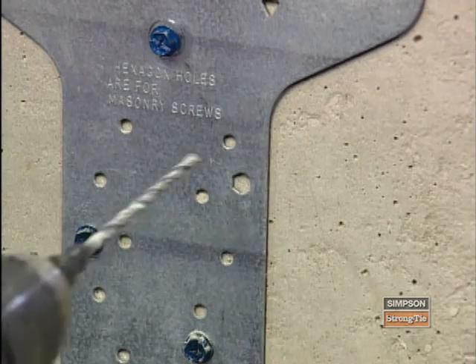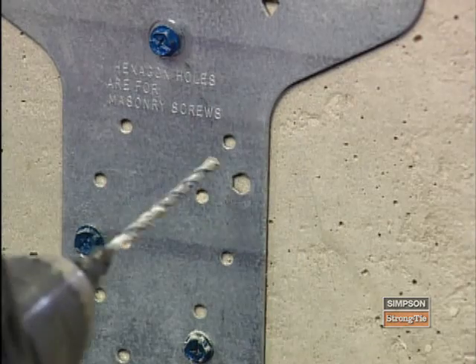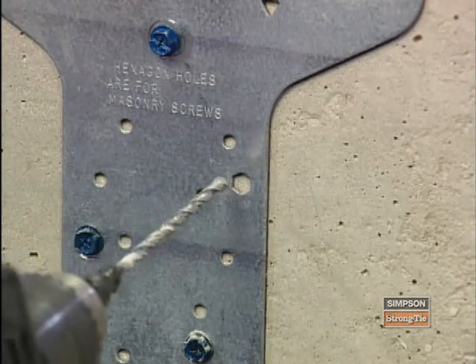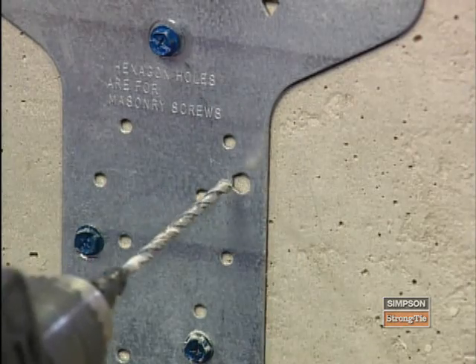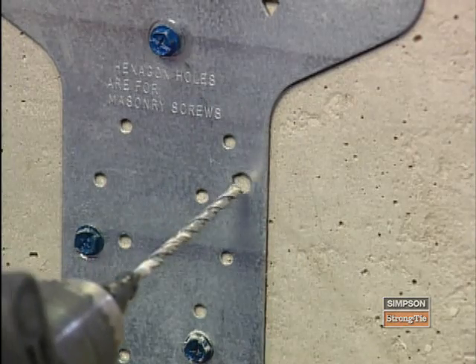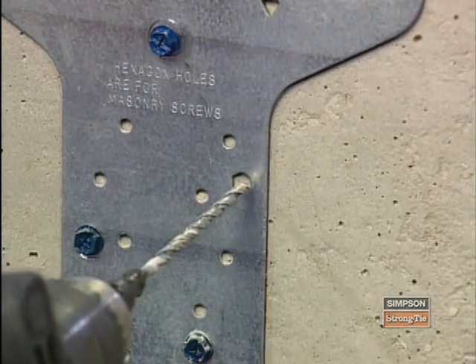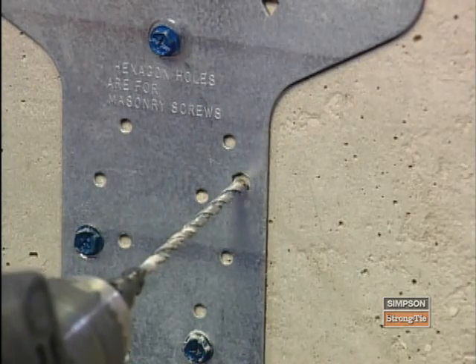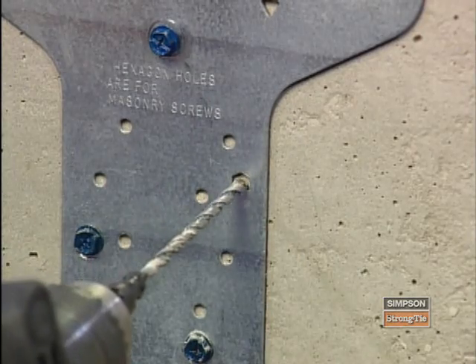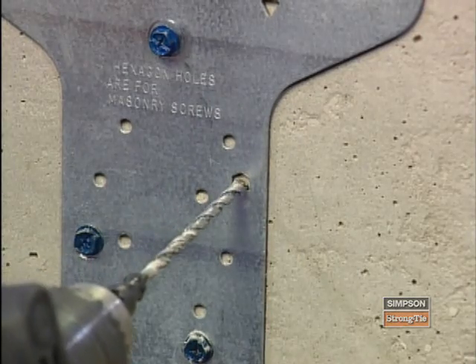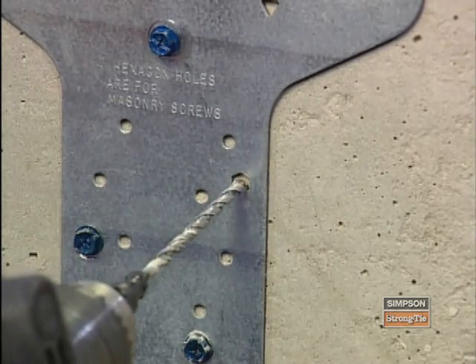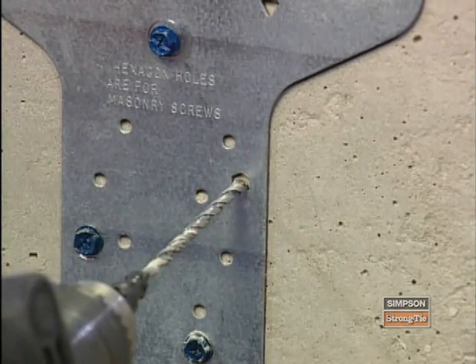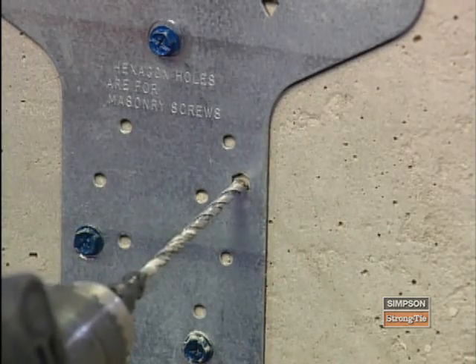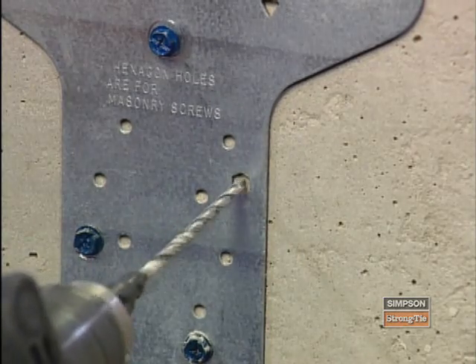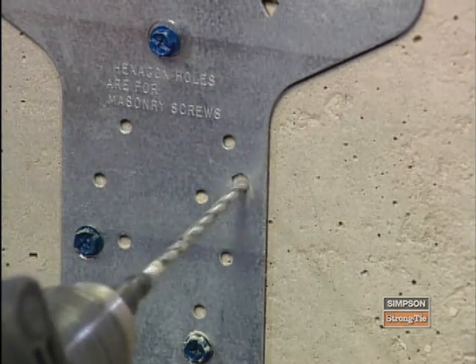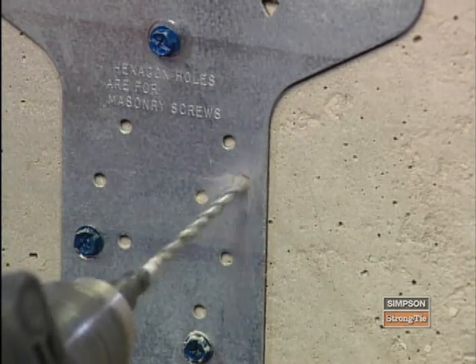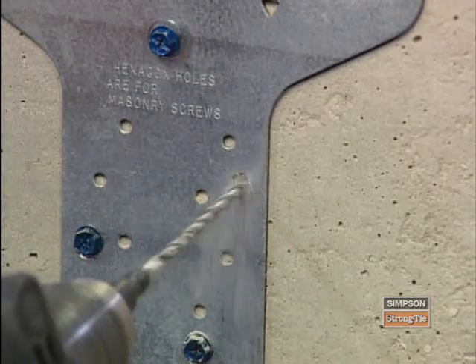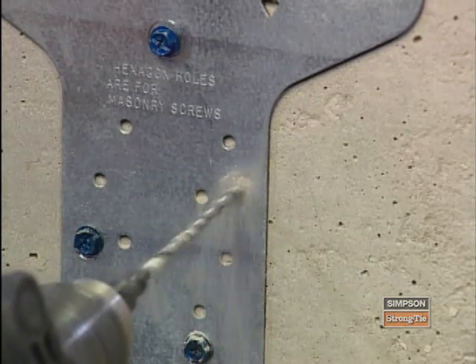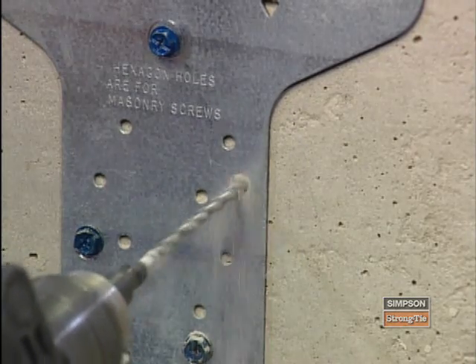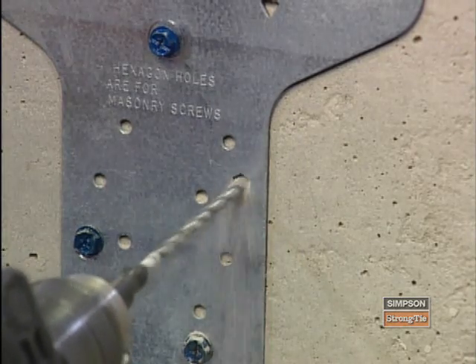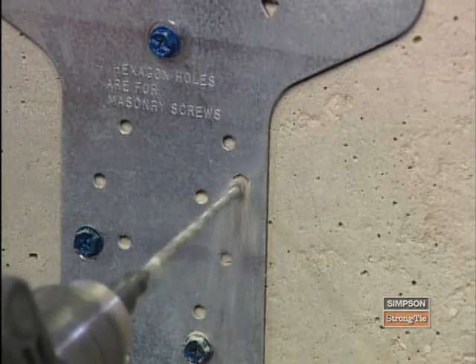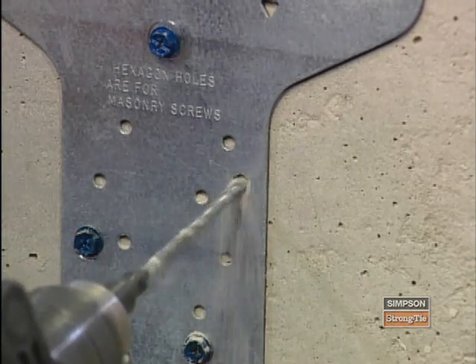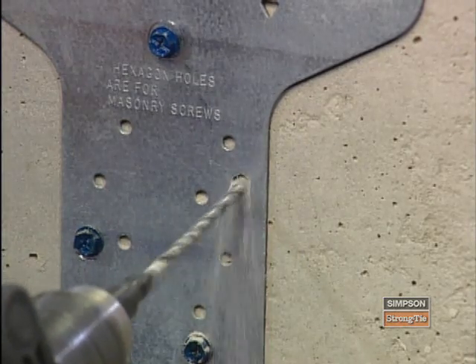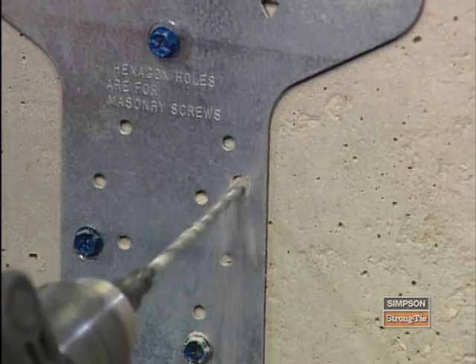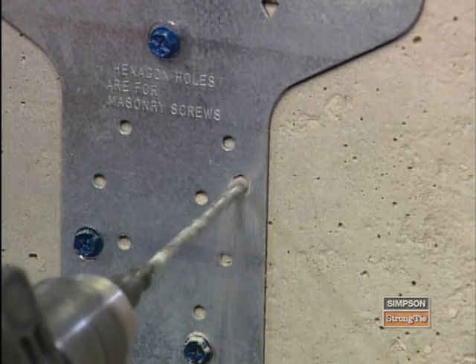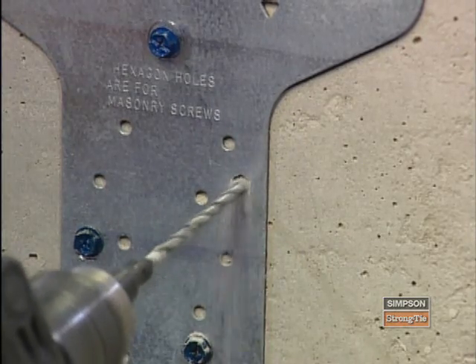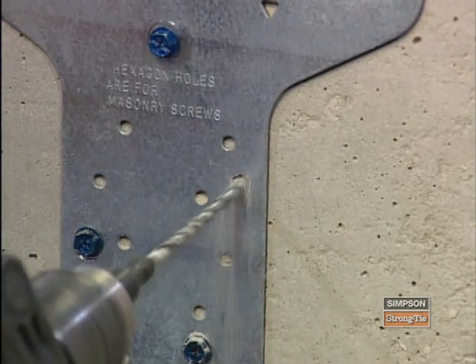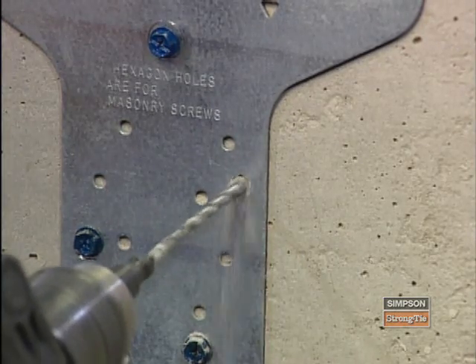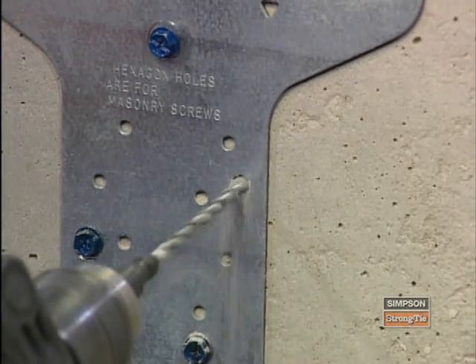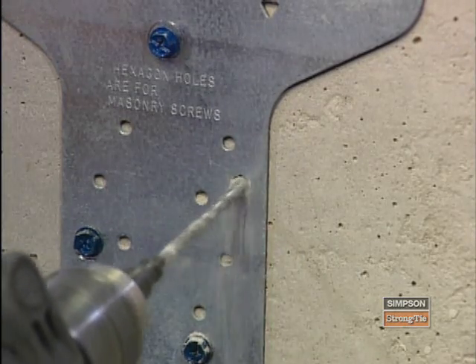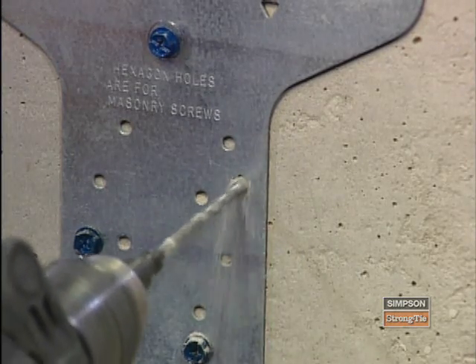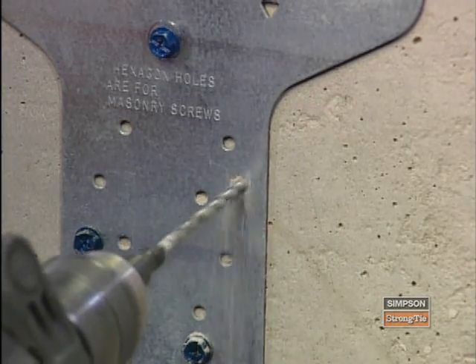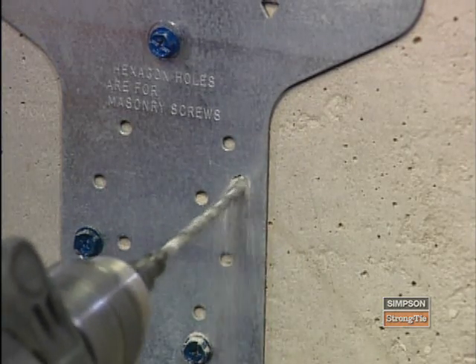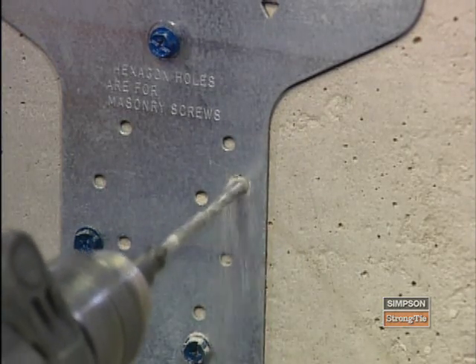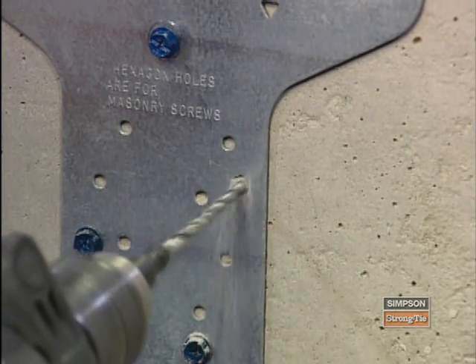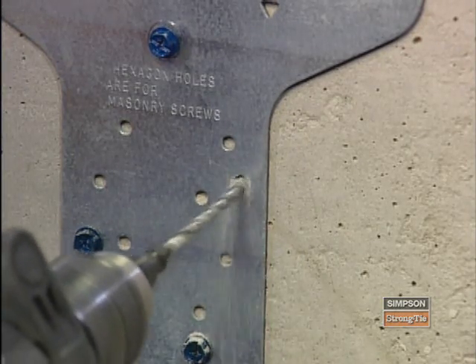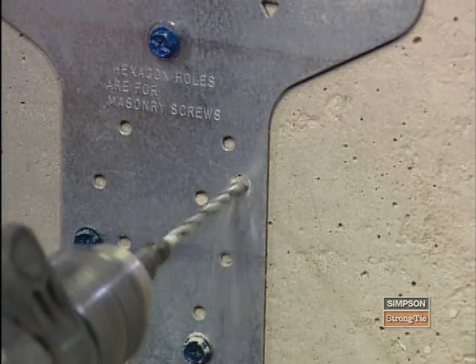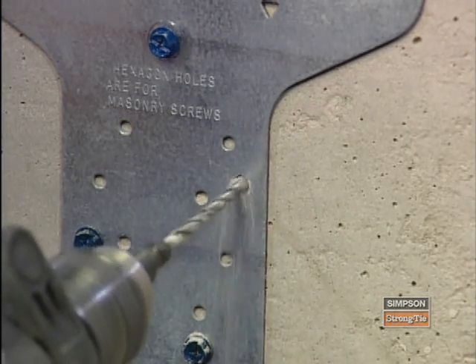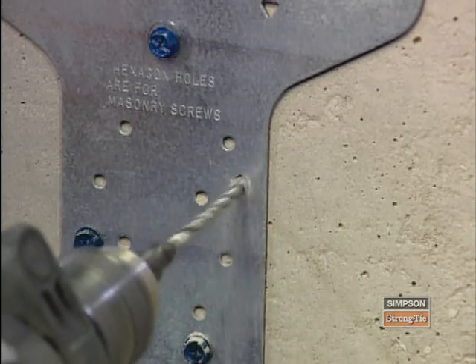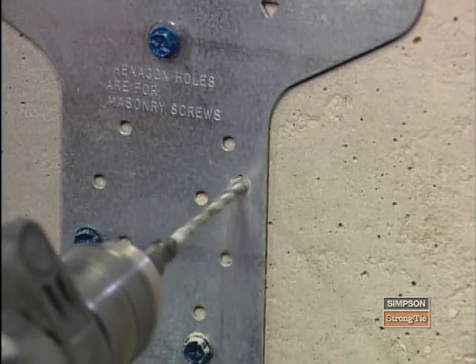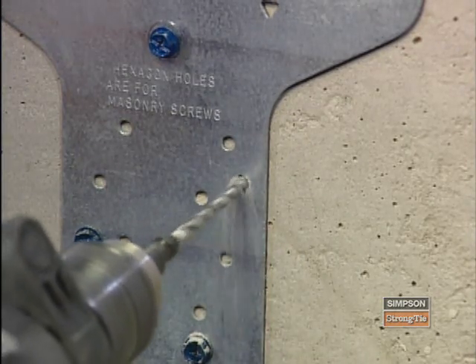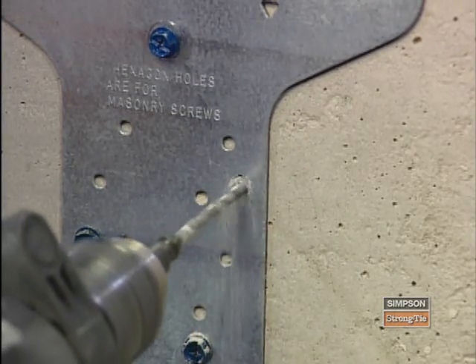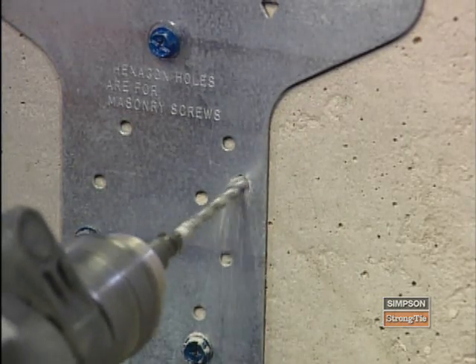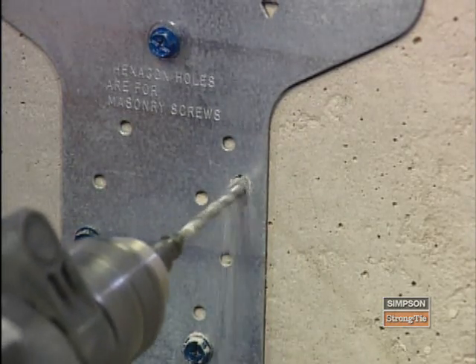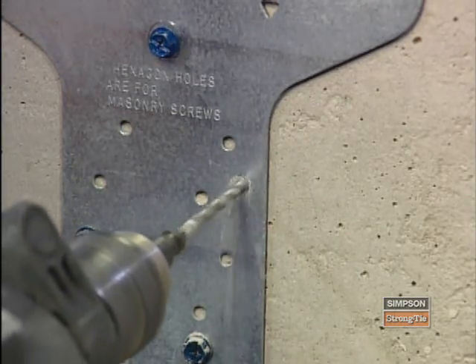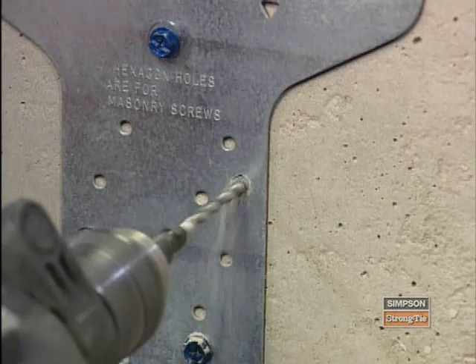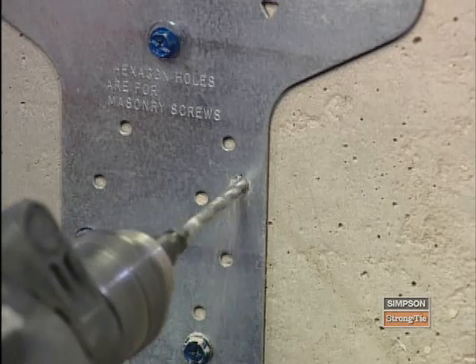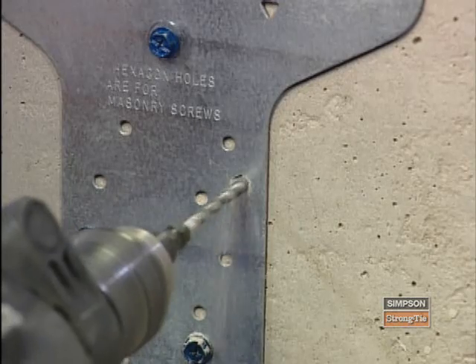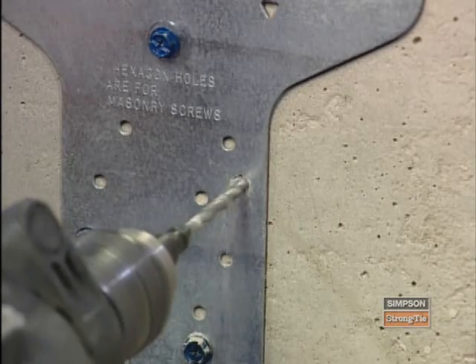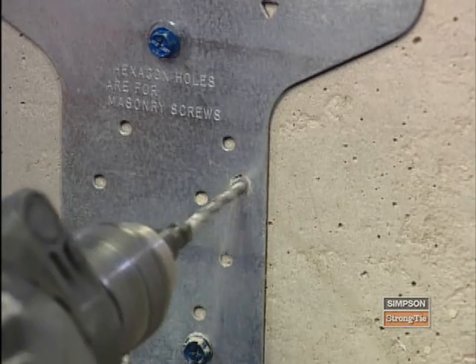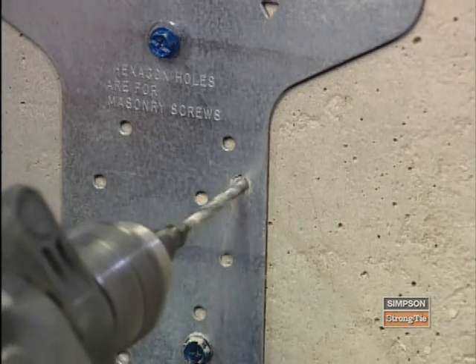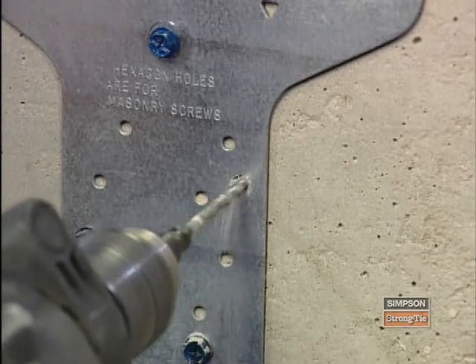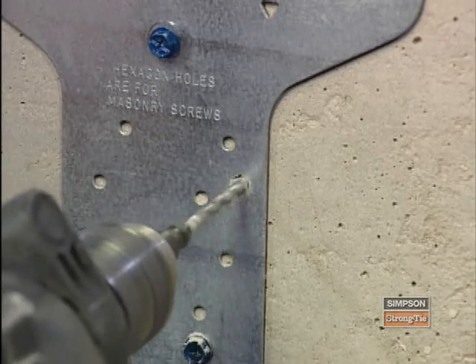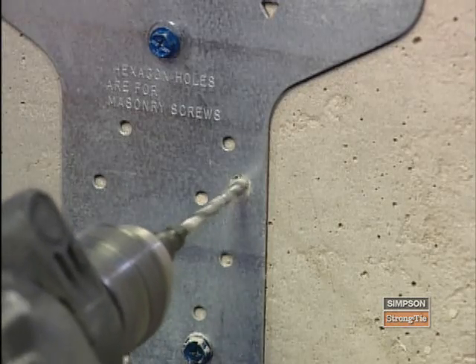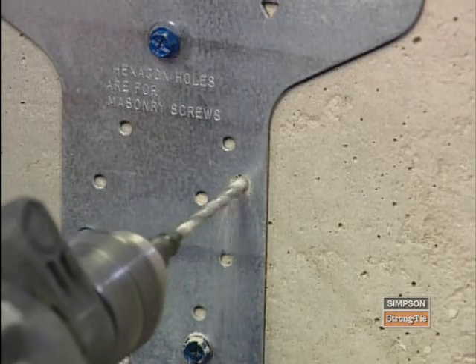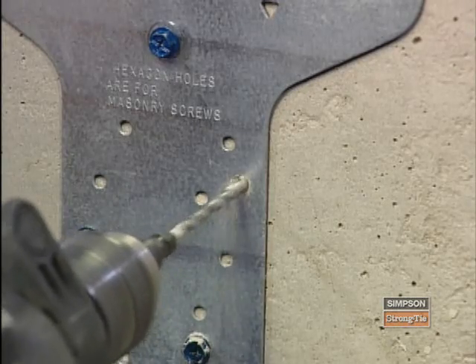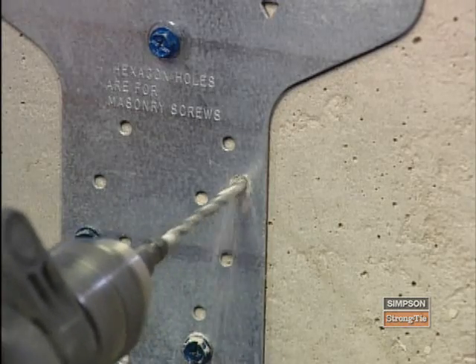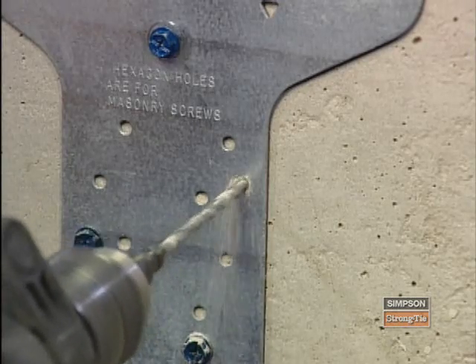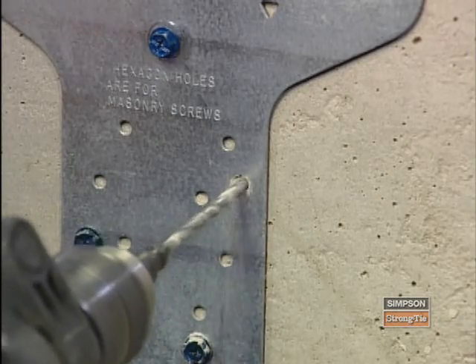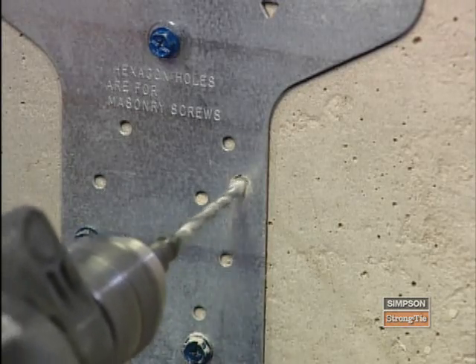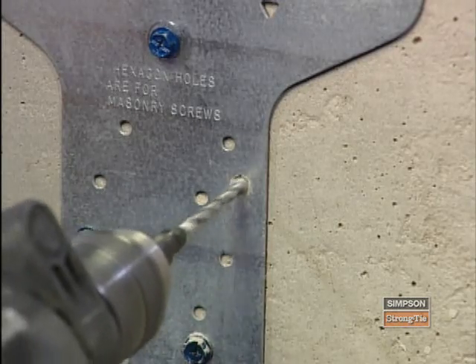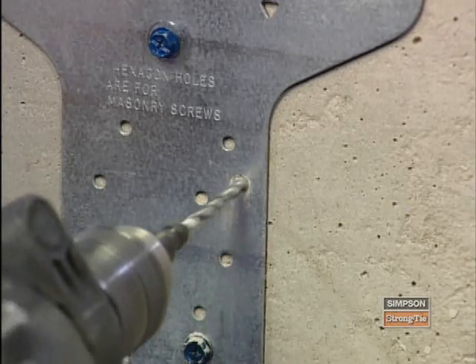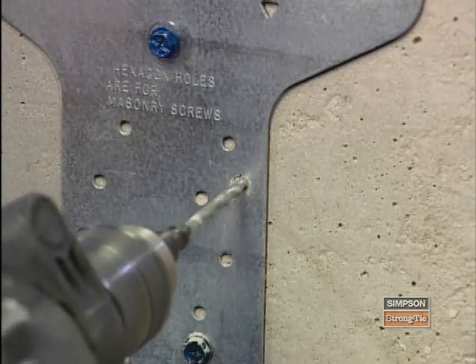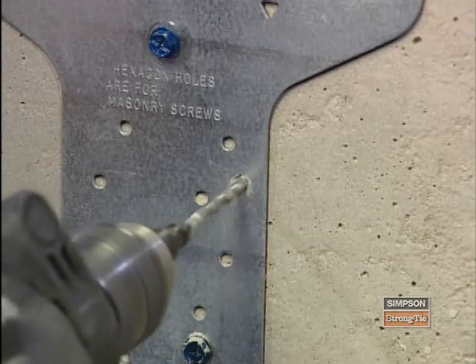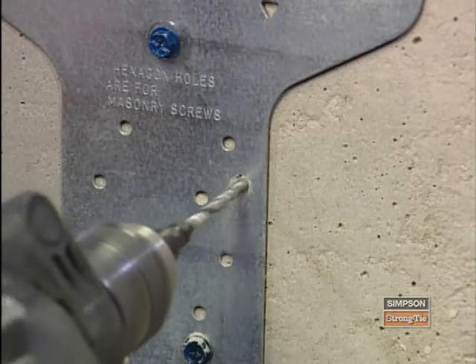Hexagon-shaped holes are used exclusively in conjunction with our Titan masonry screws, and these holes must be pre-drilled.